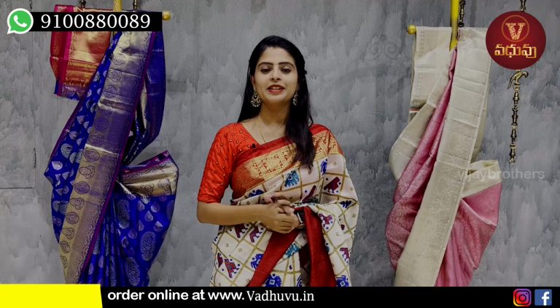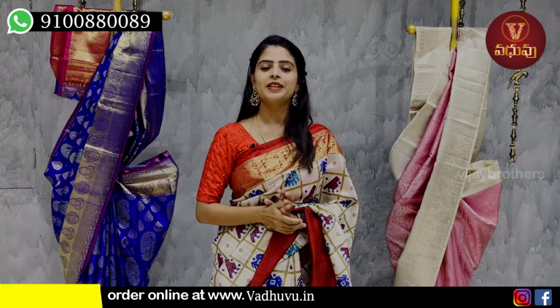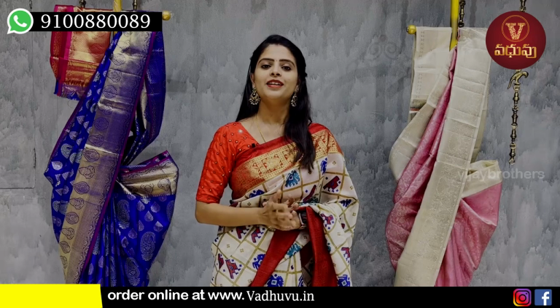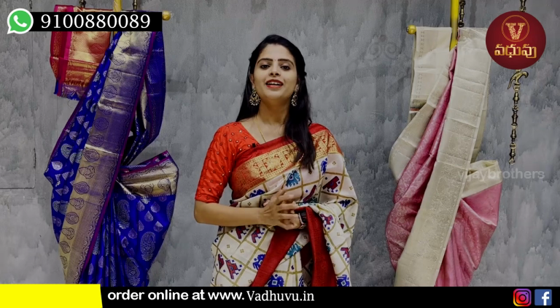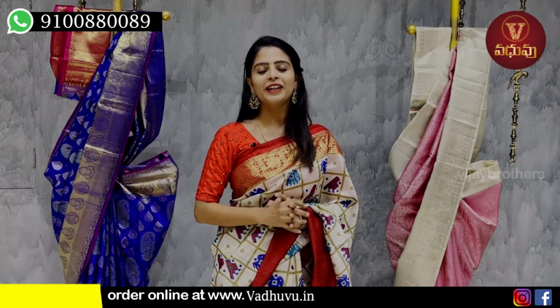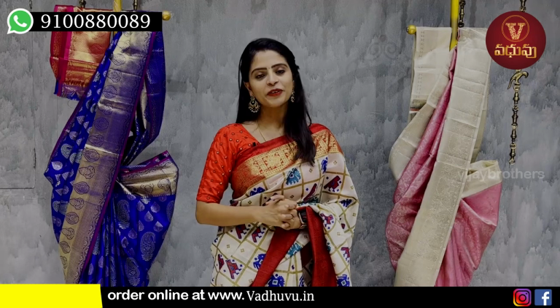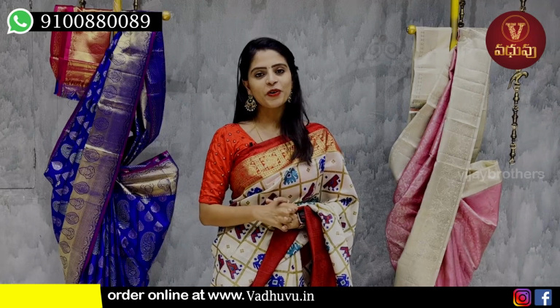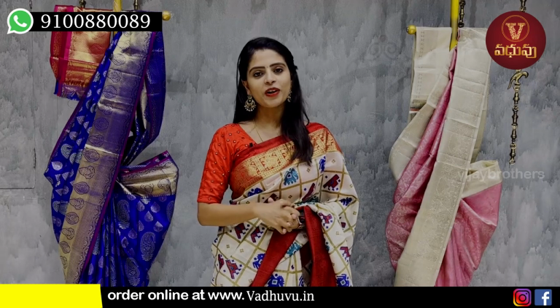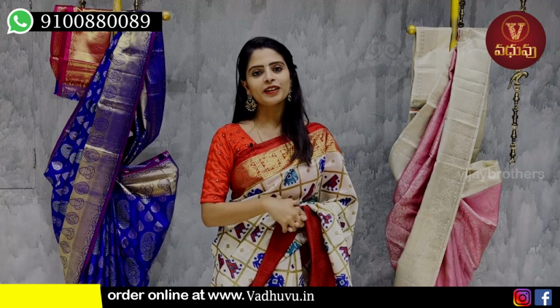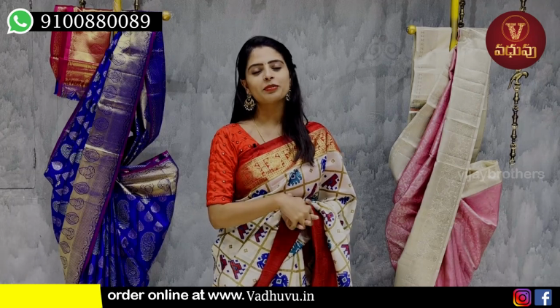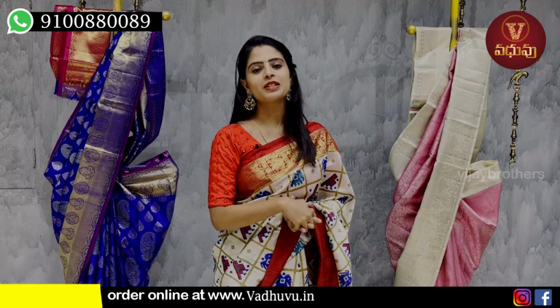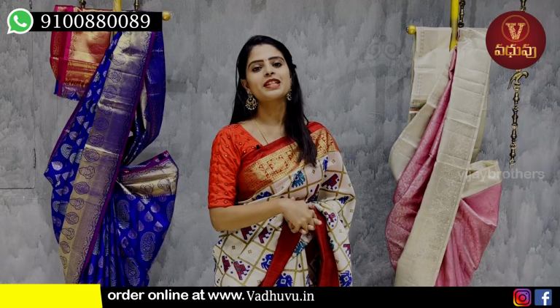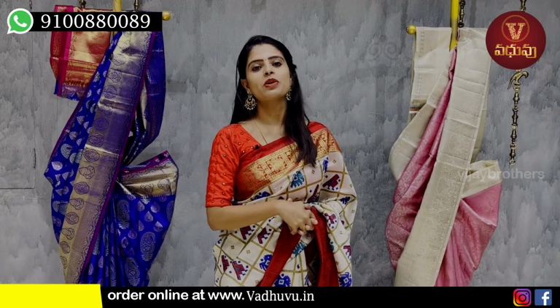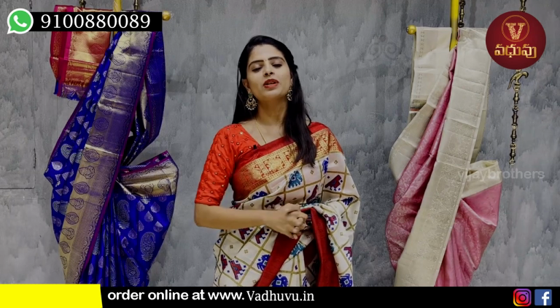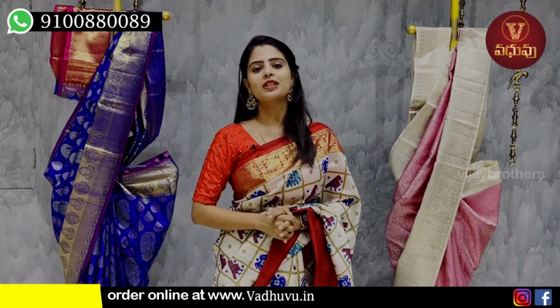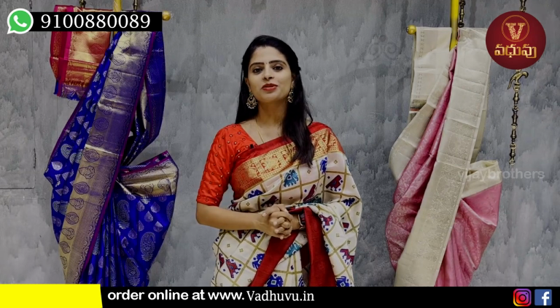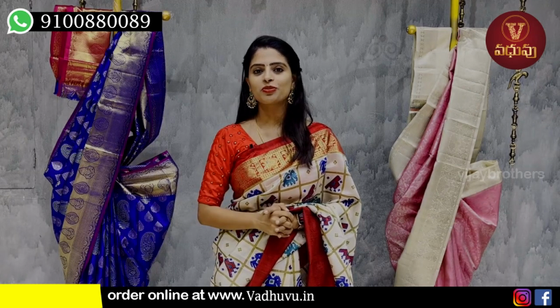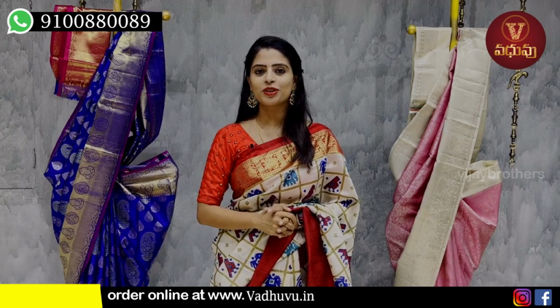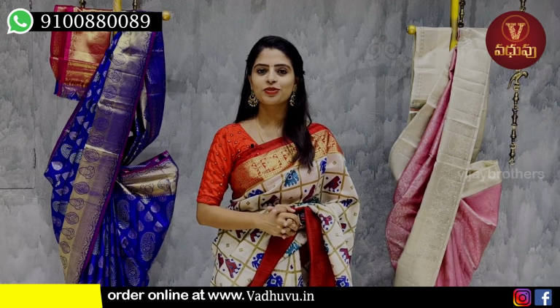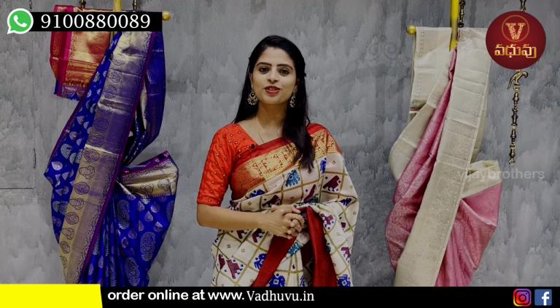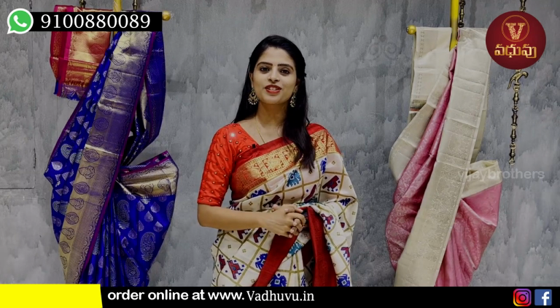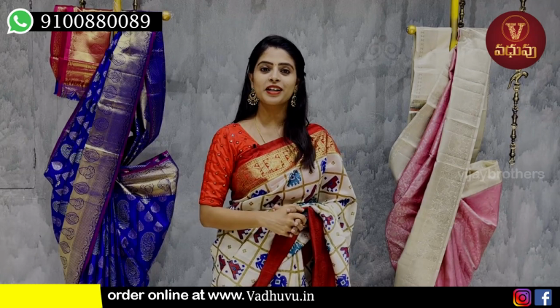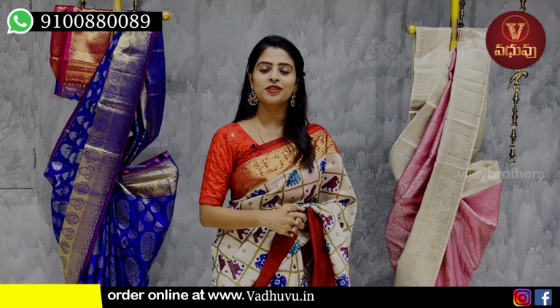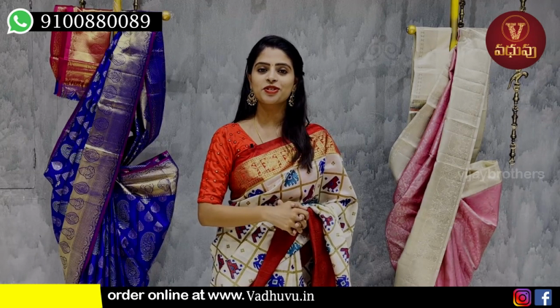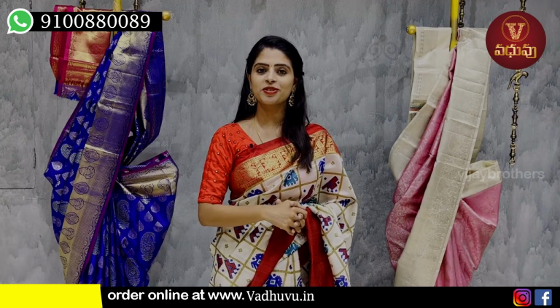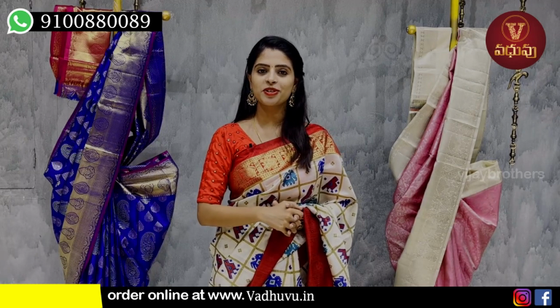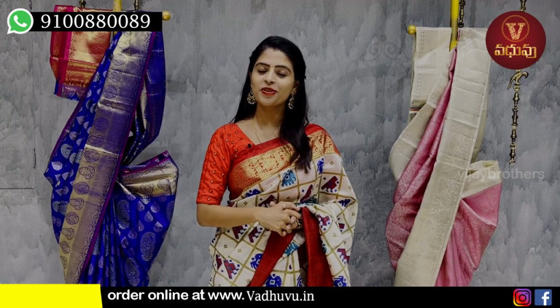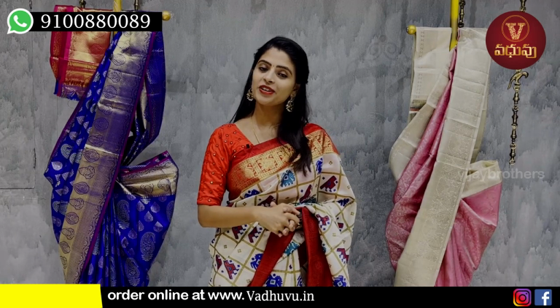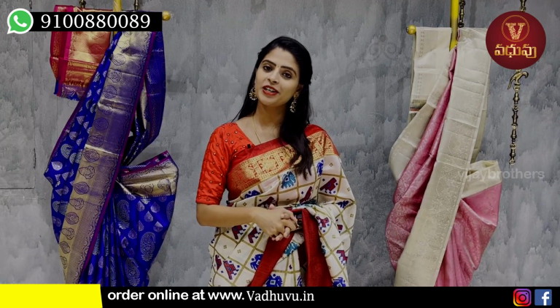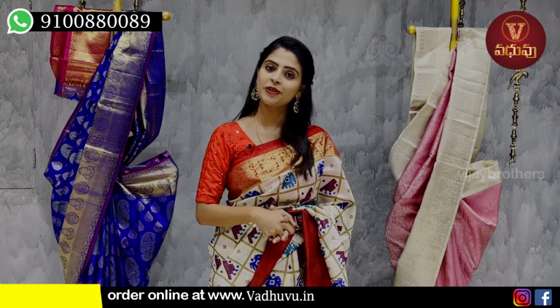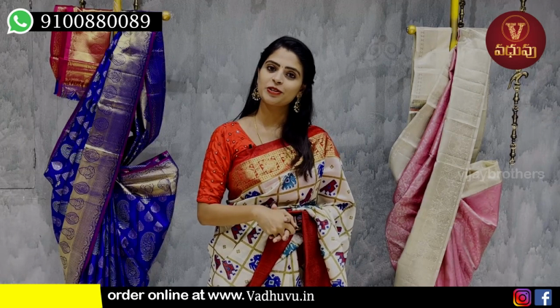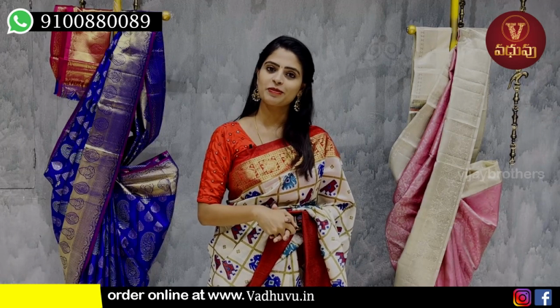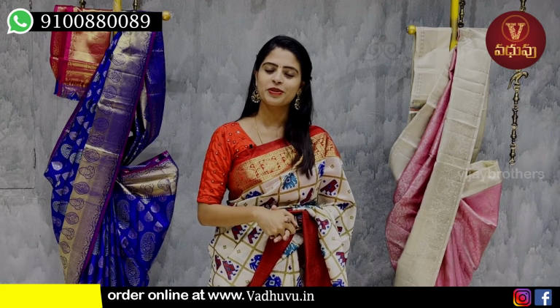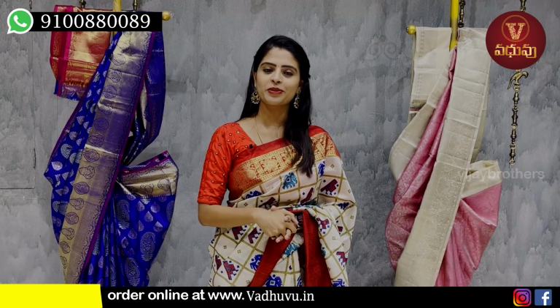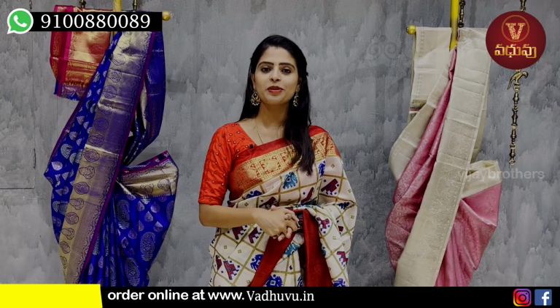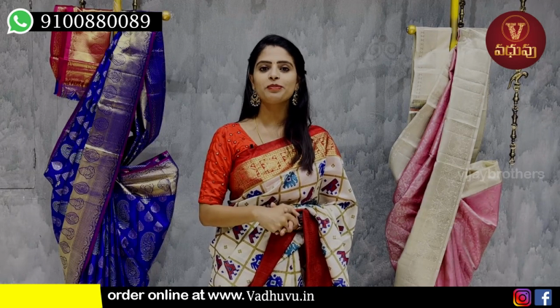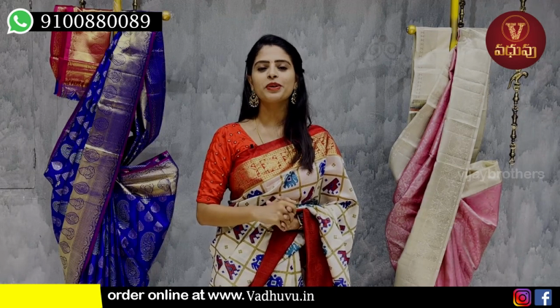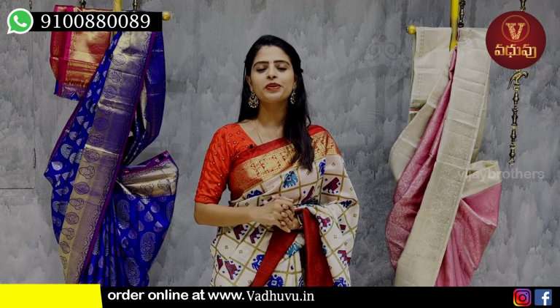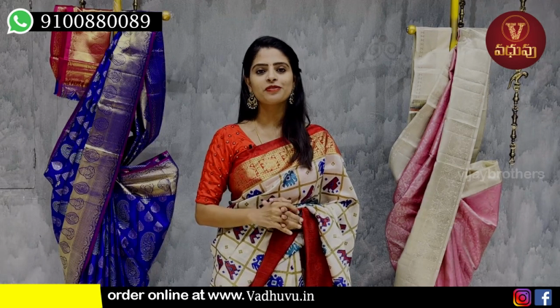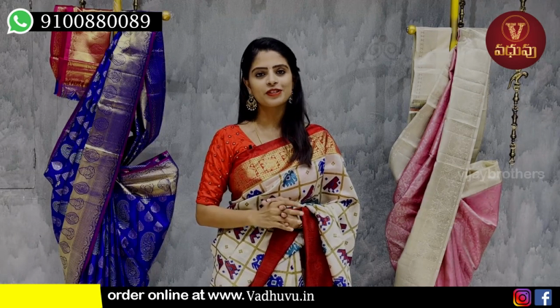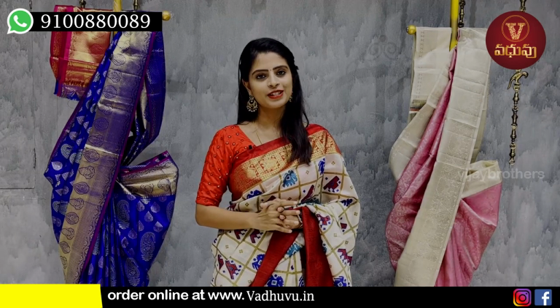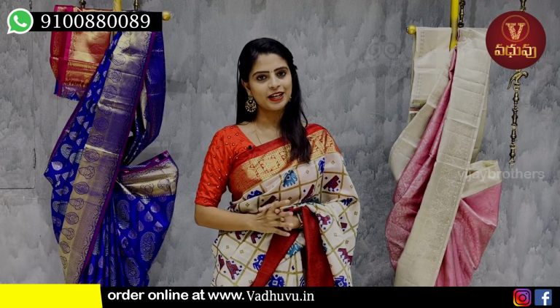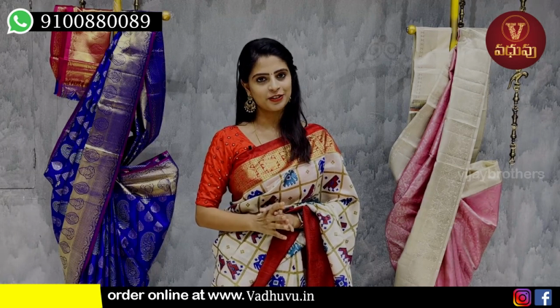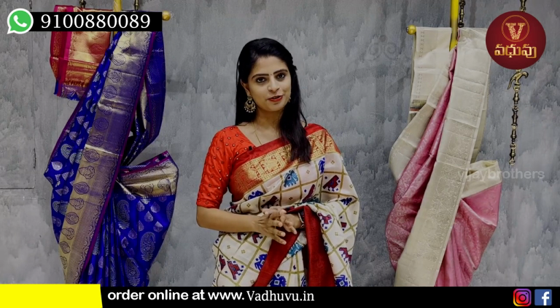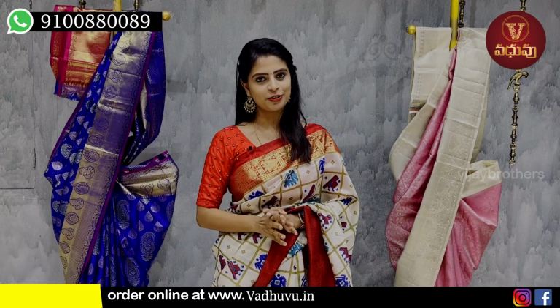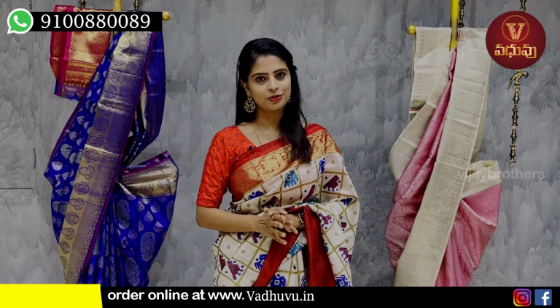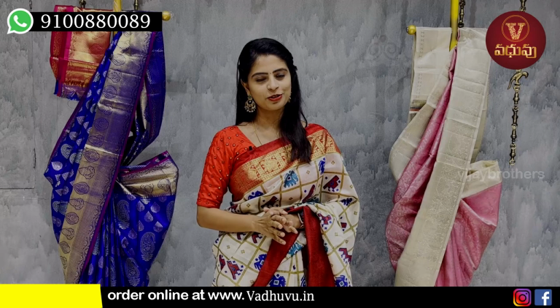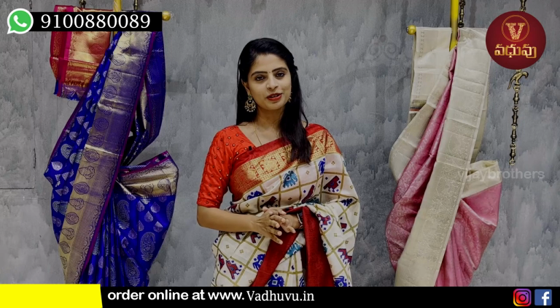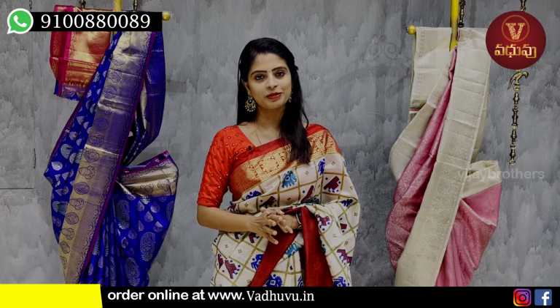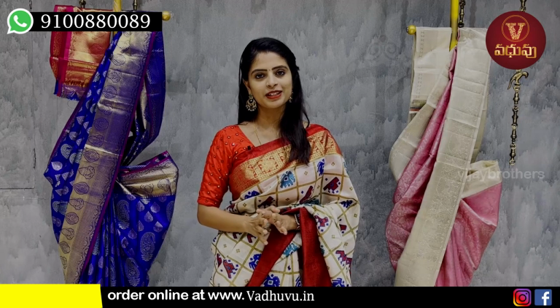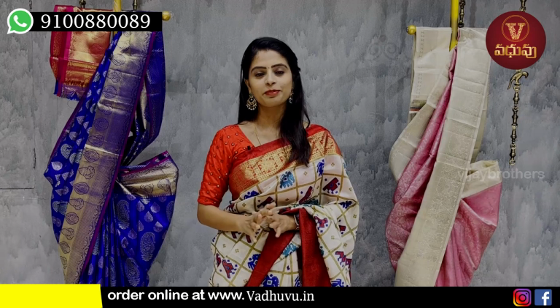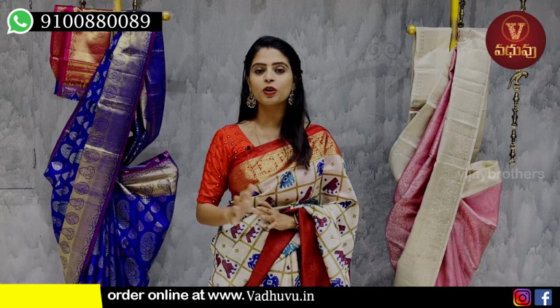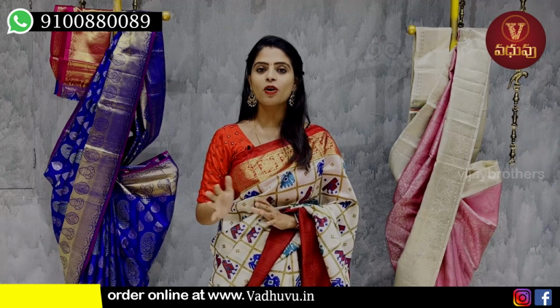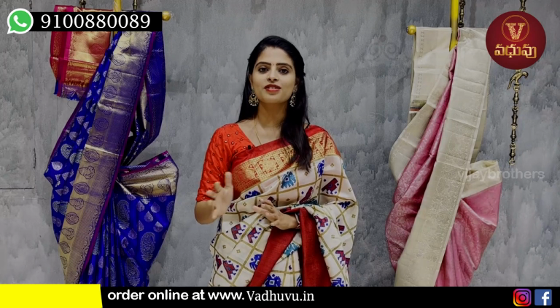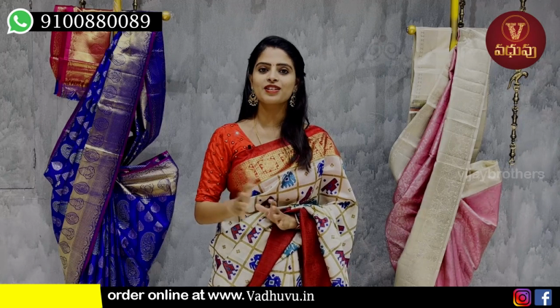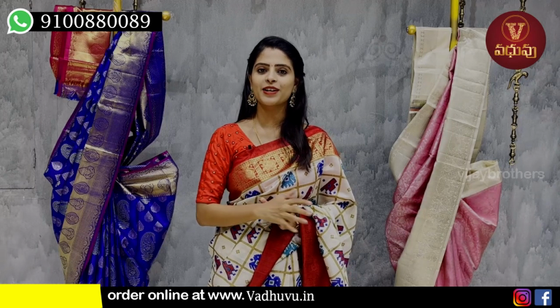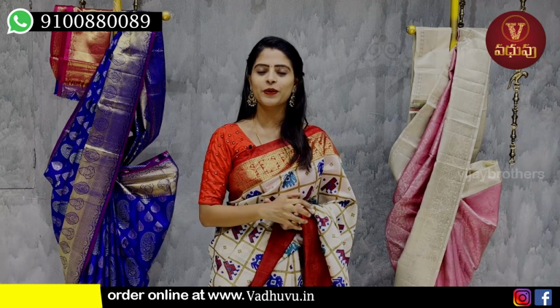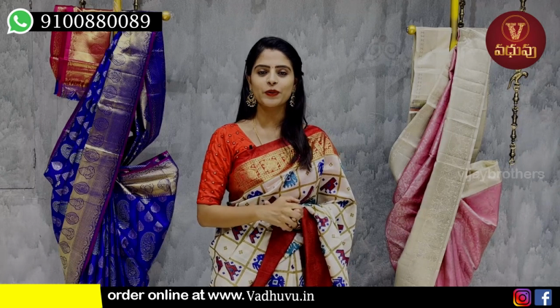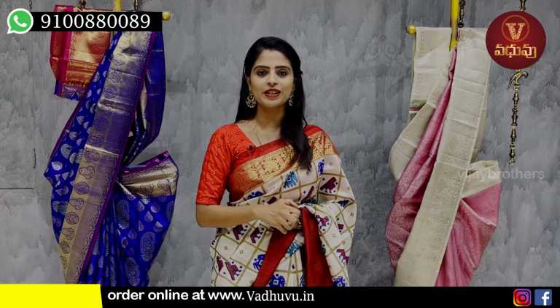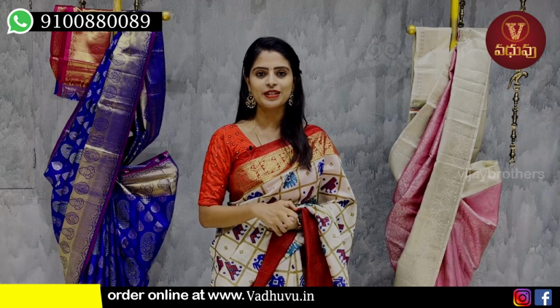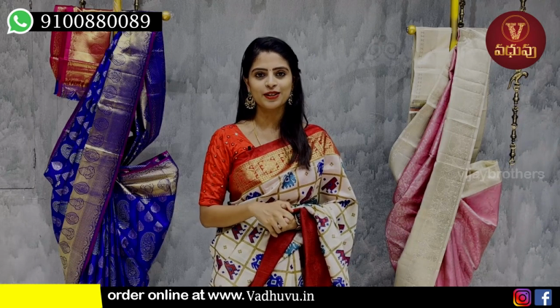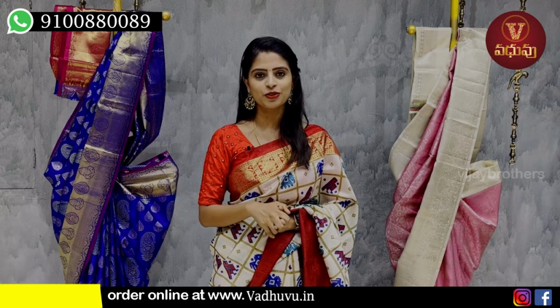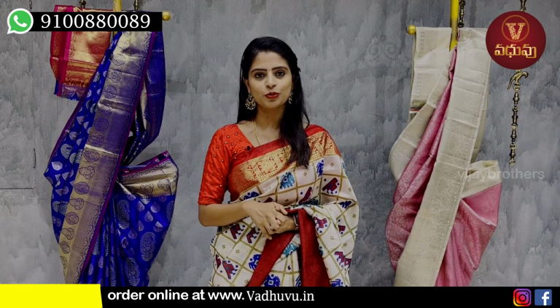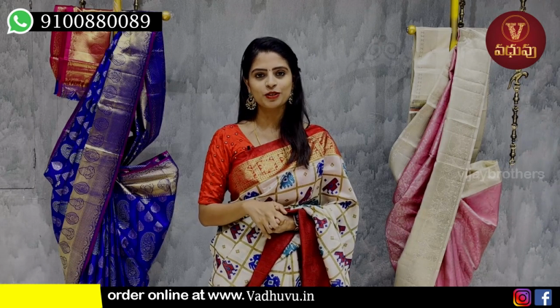Hello all, Namaste. Welcome to Vaduvu Designer Studio. In this episode, we have a beautiful Sari Studio — Pure Zari Koda Sari Studio.